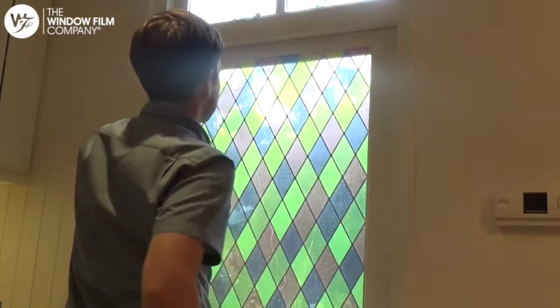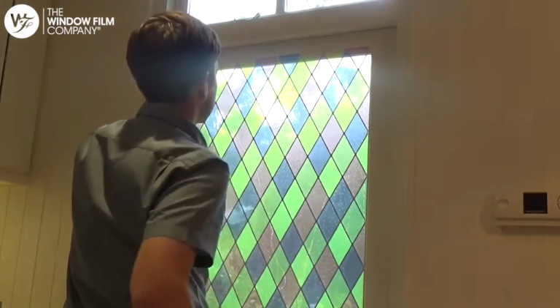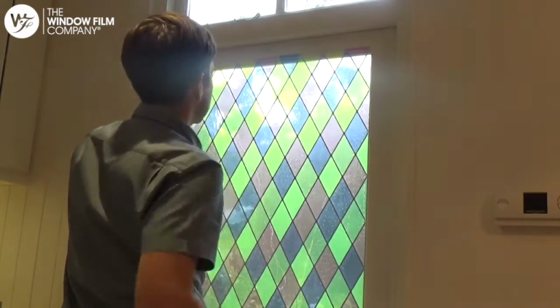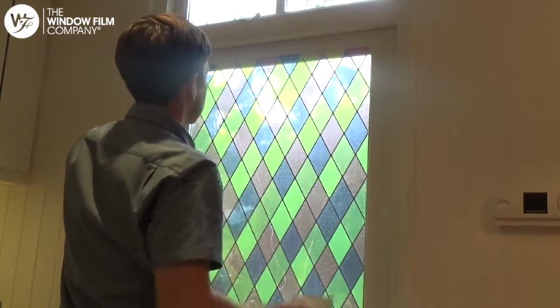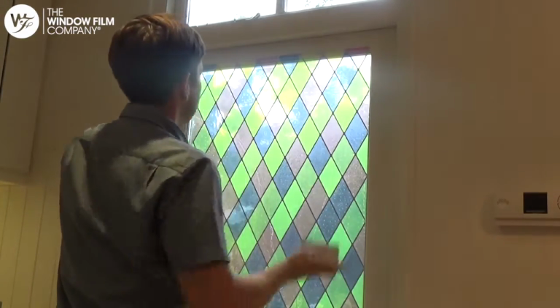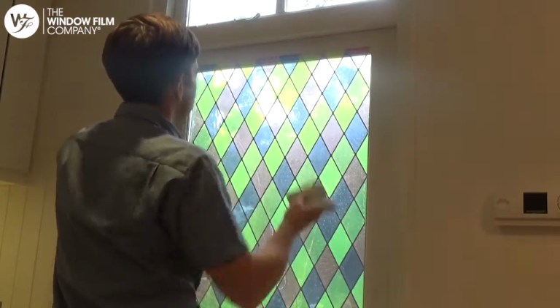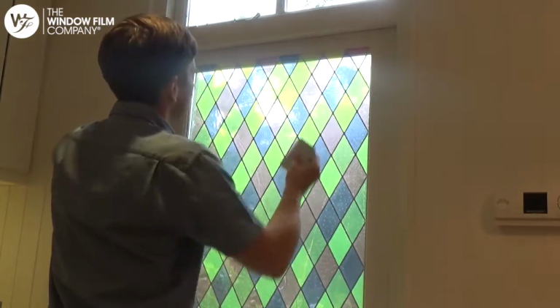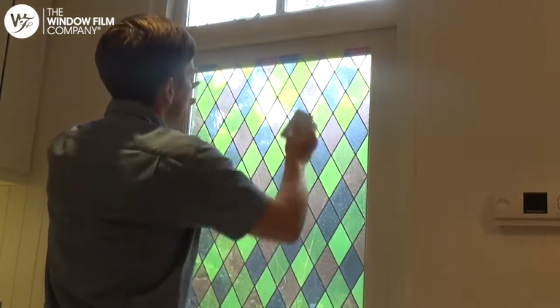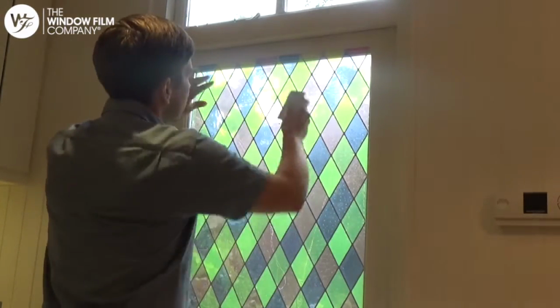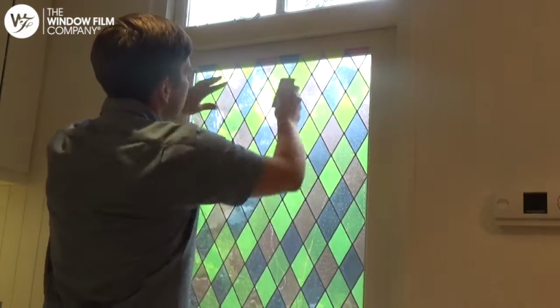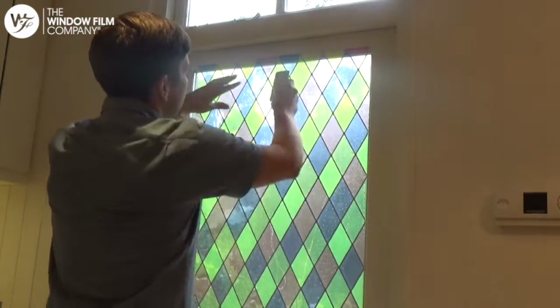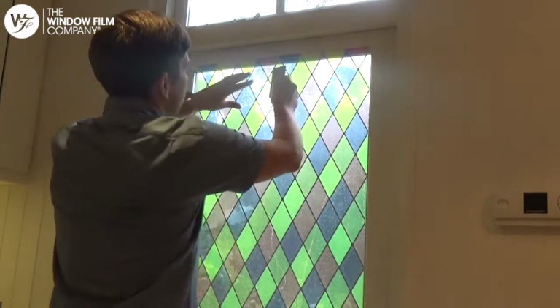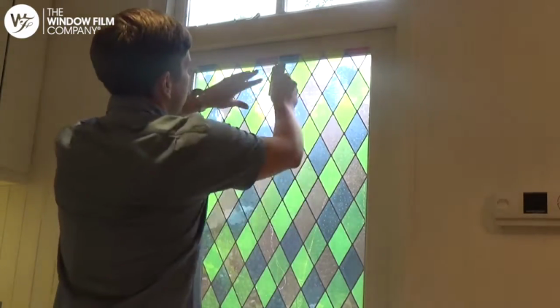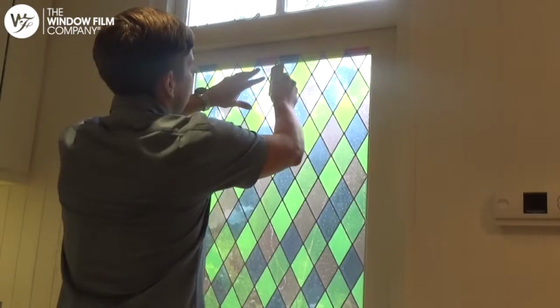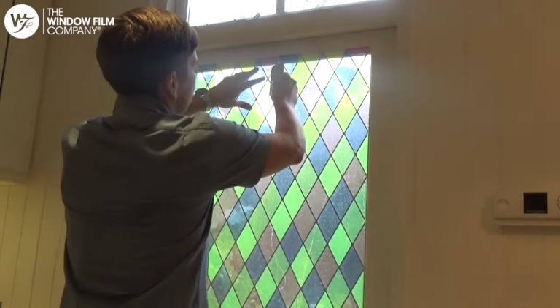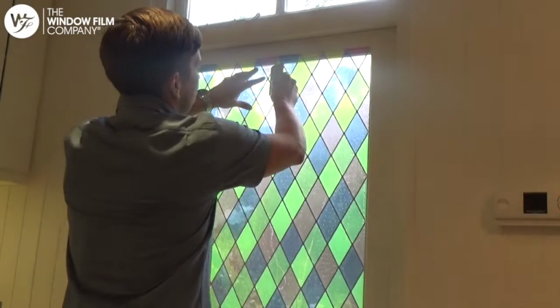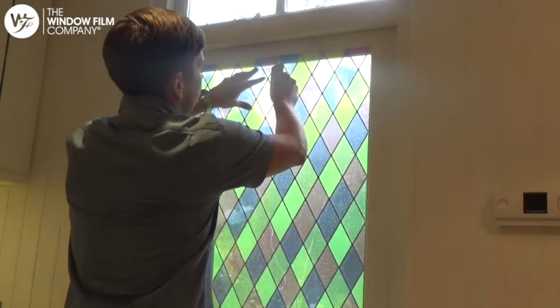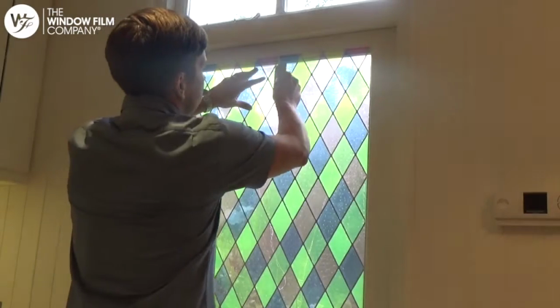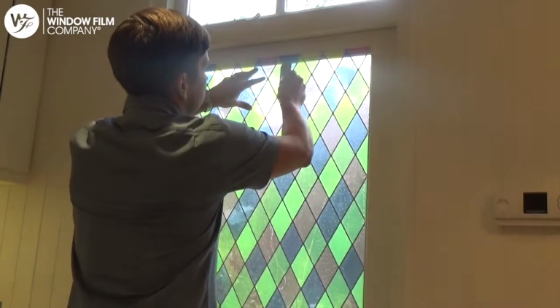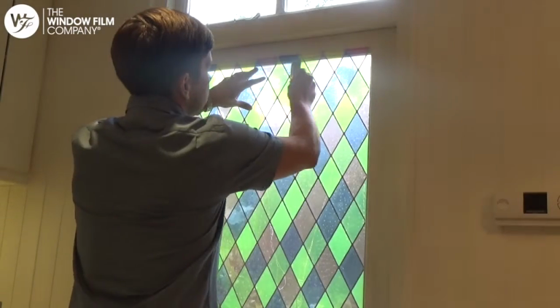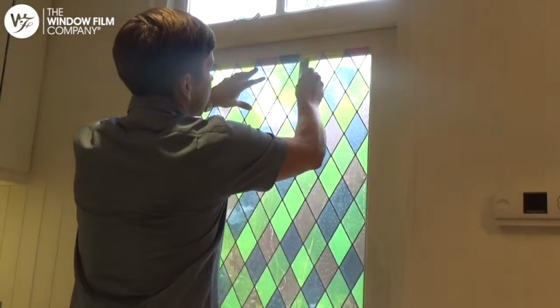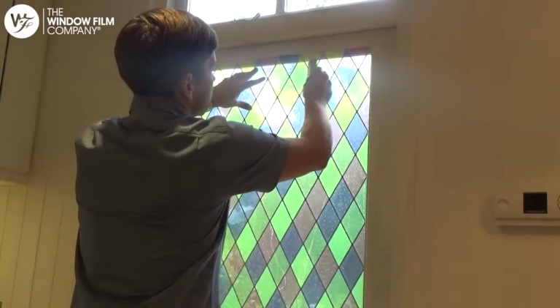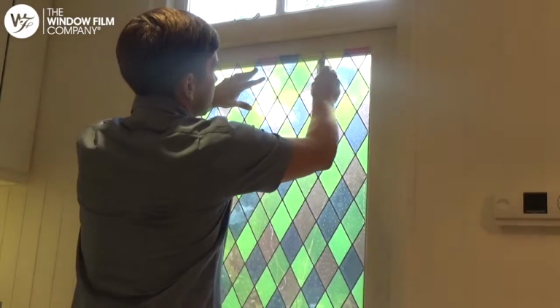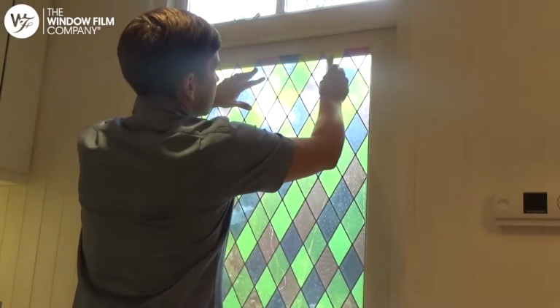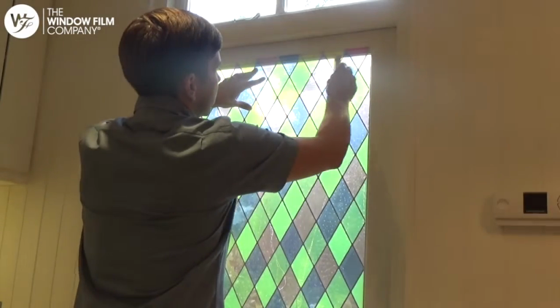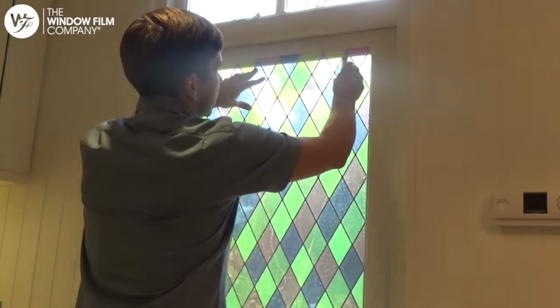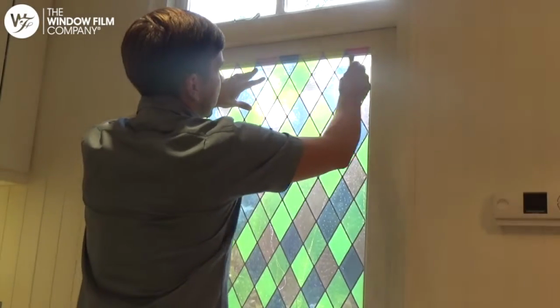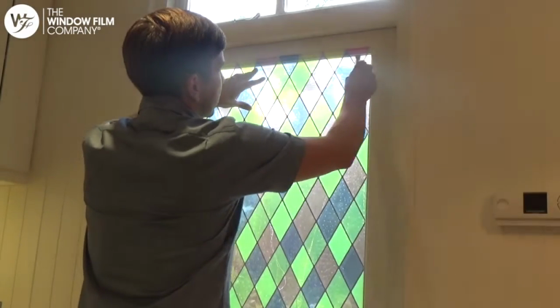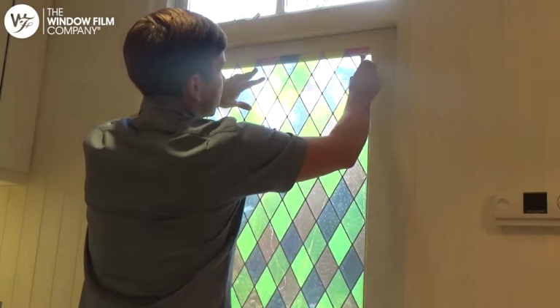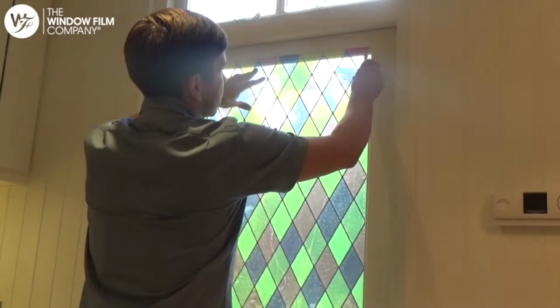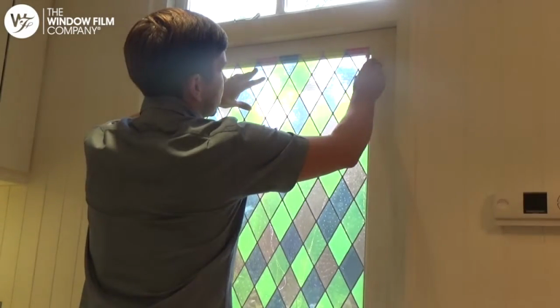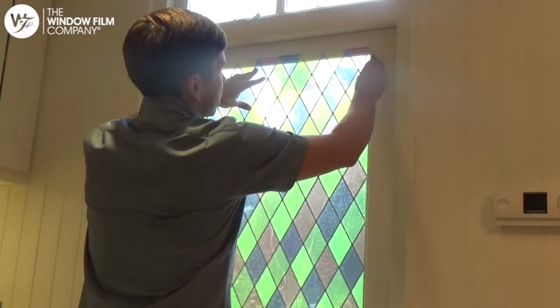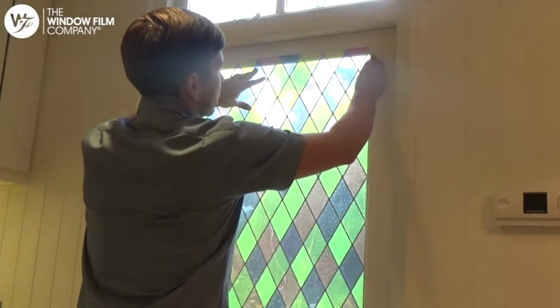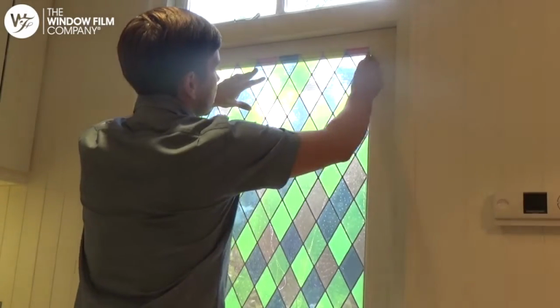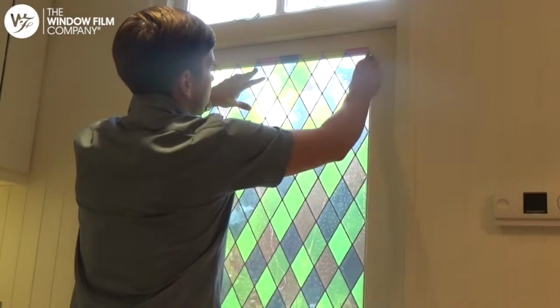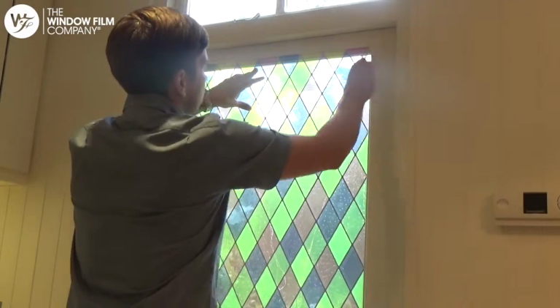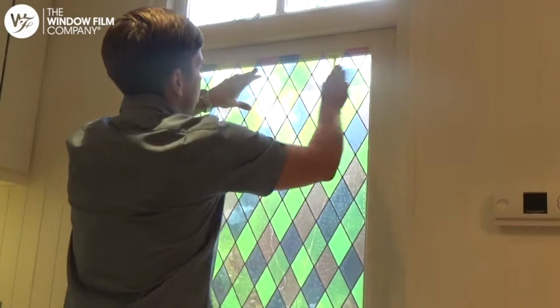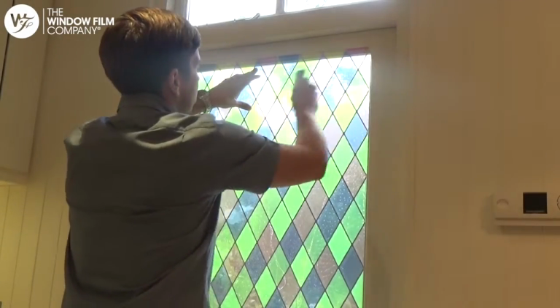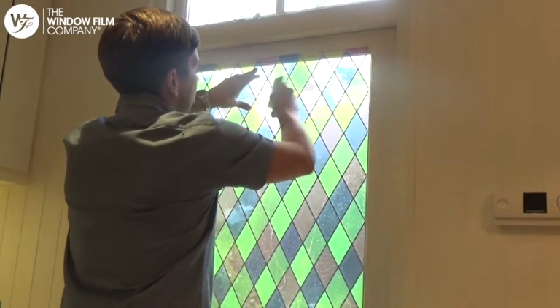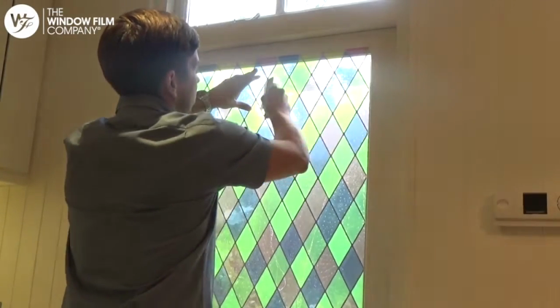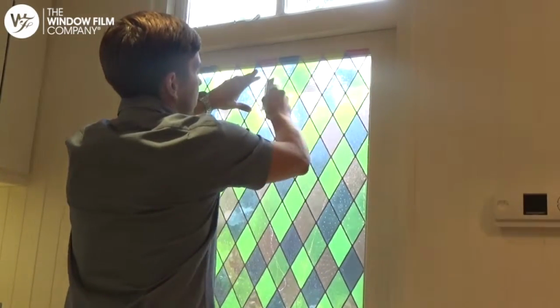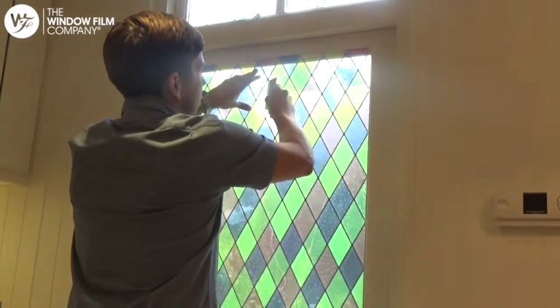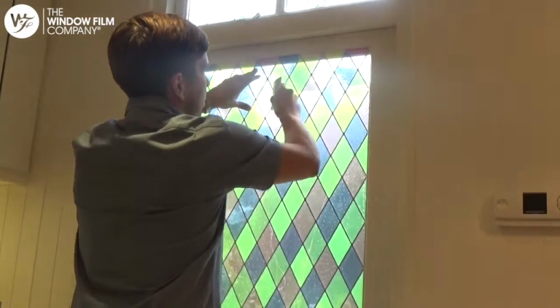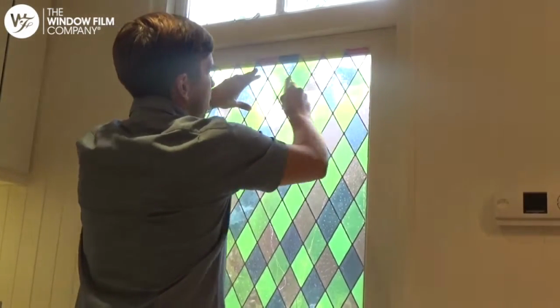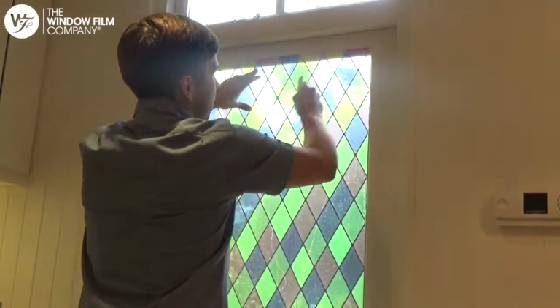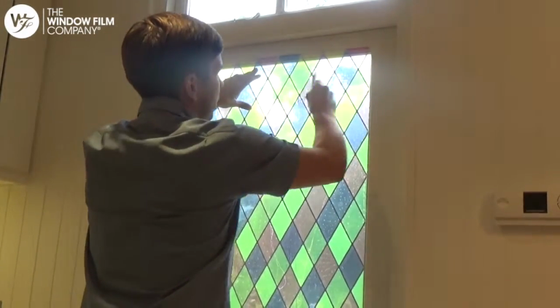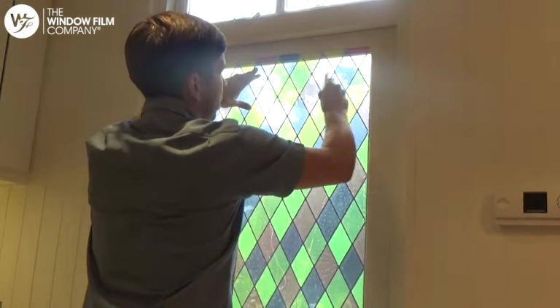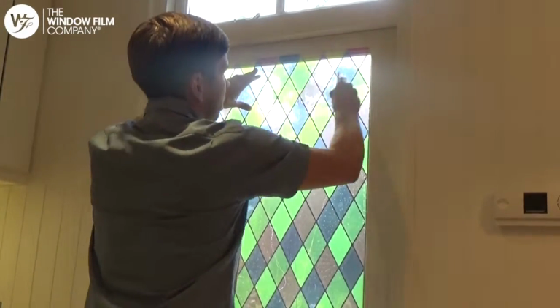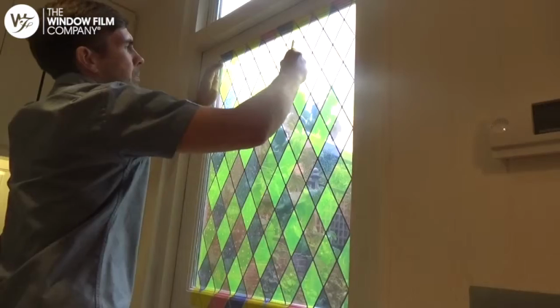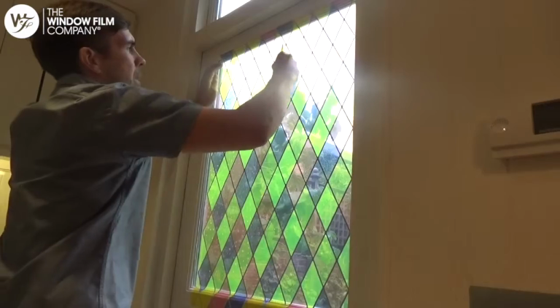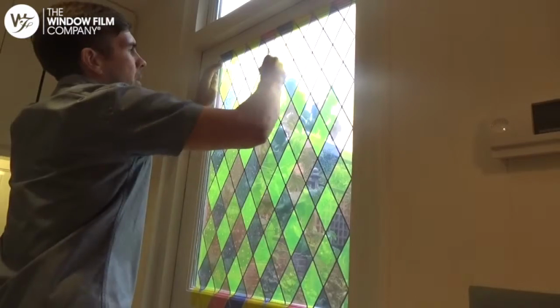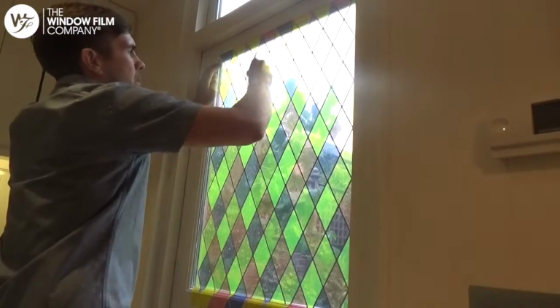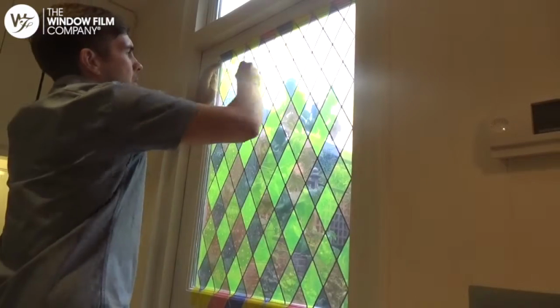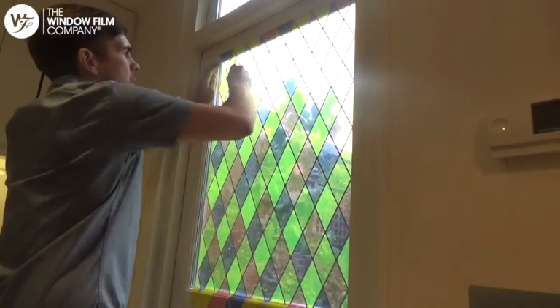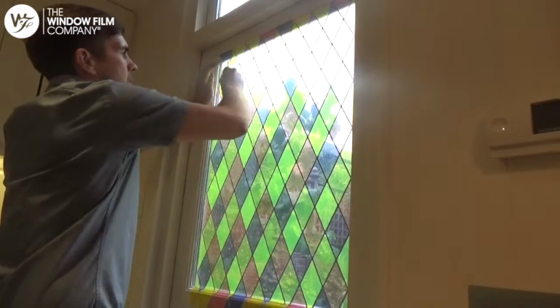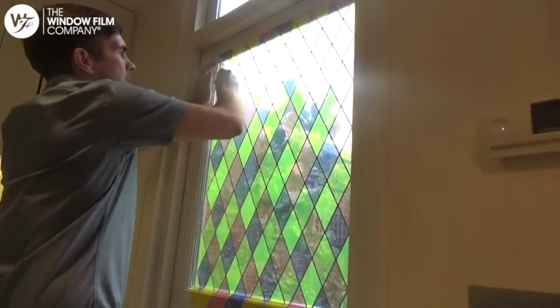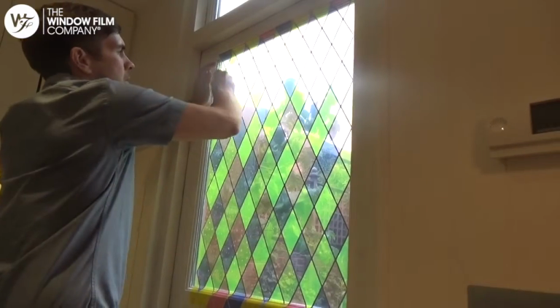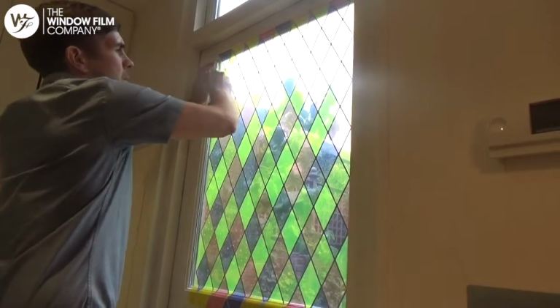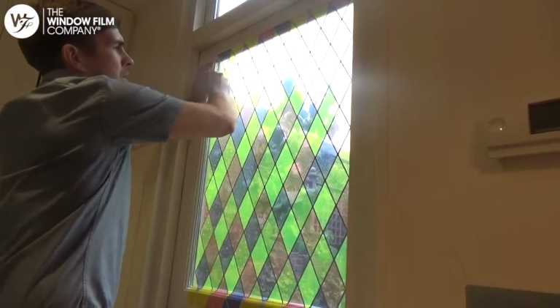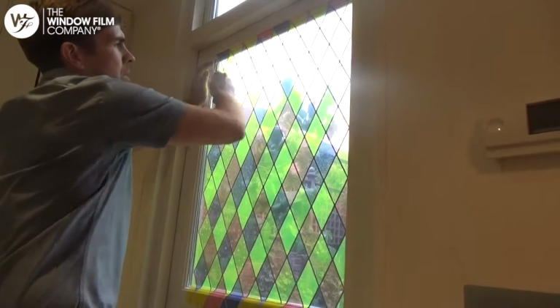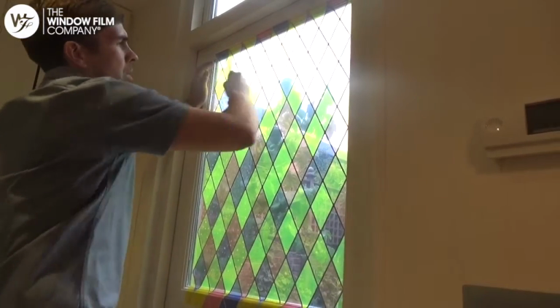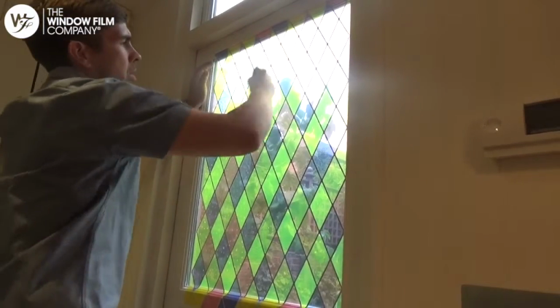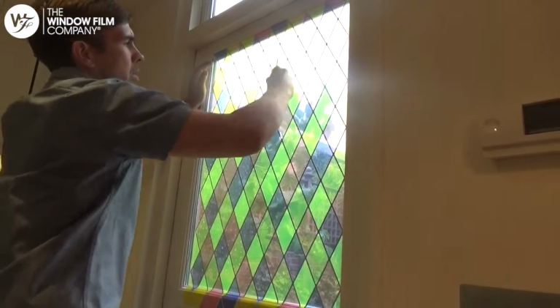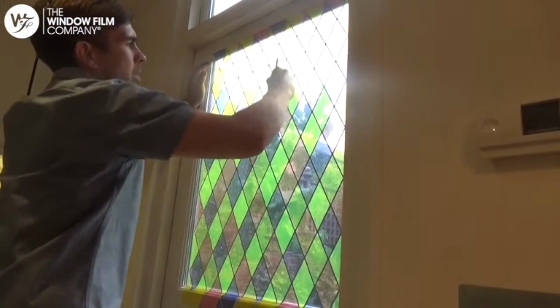Work from the top, pushing any bubbles out to the edges whilst ensuring that the film doesn't move.